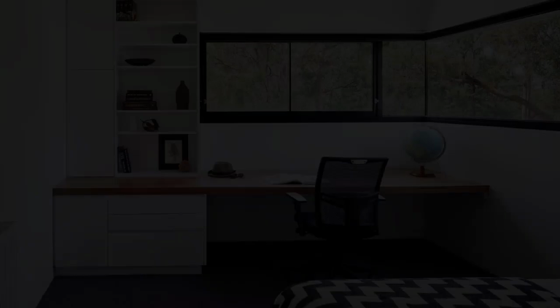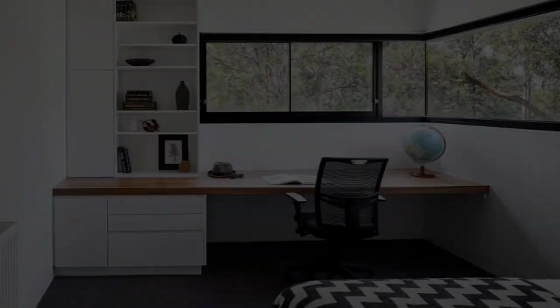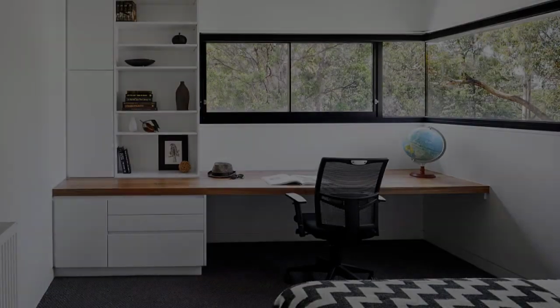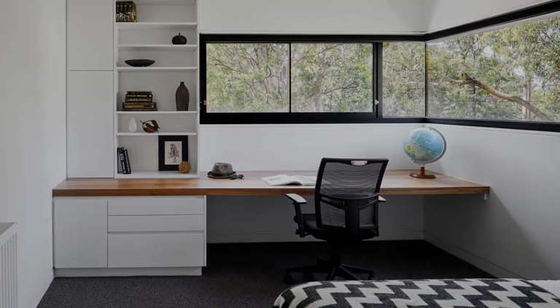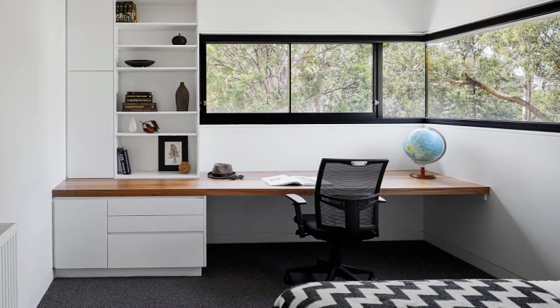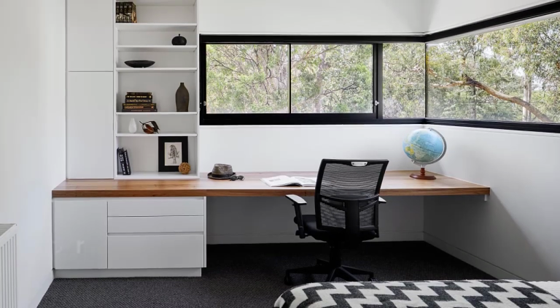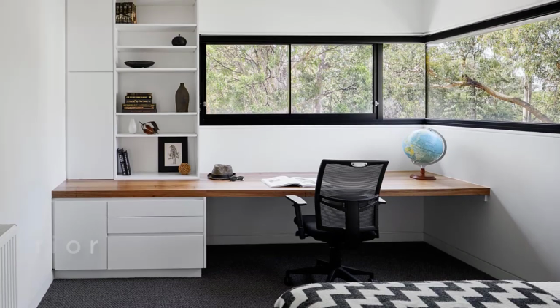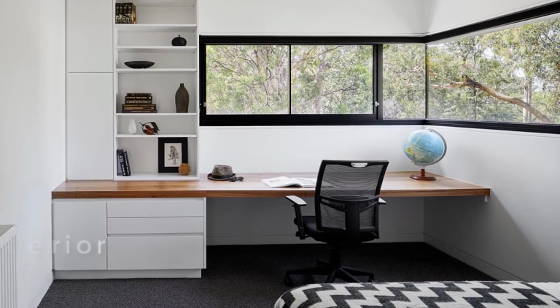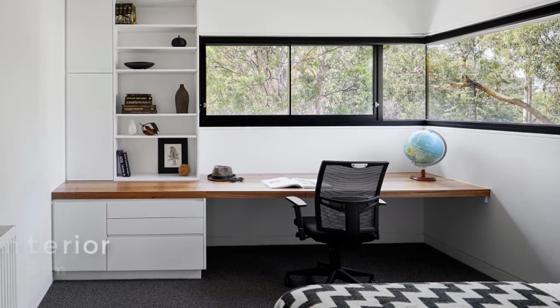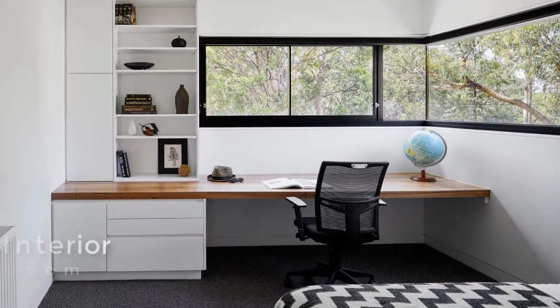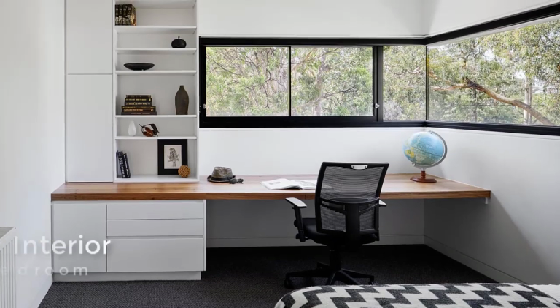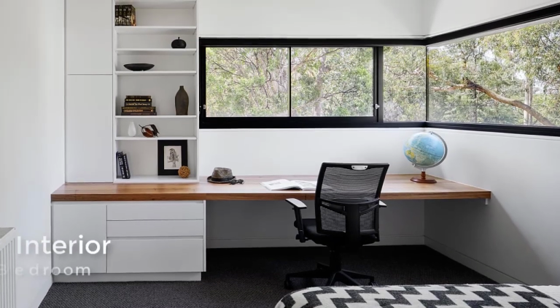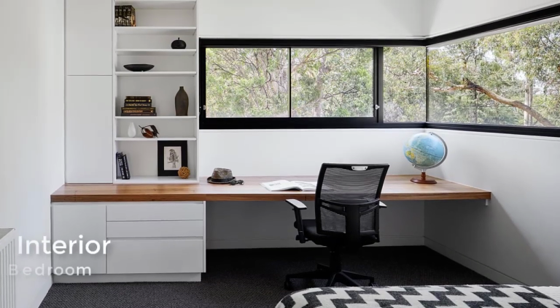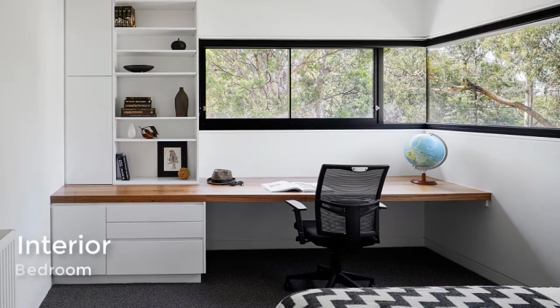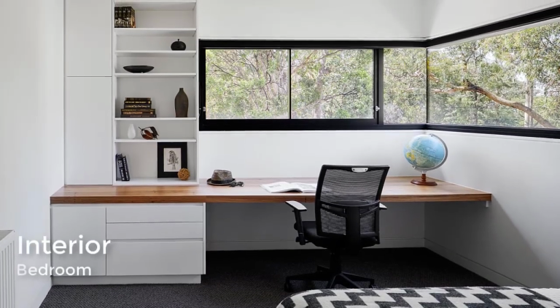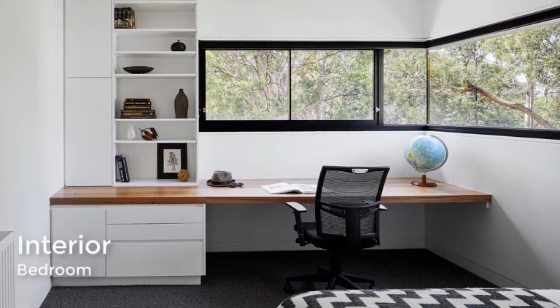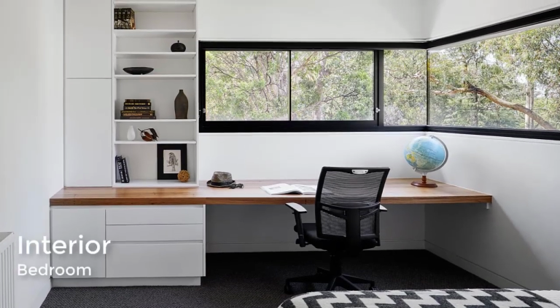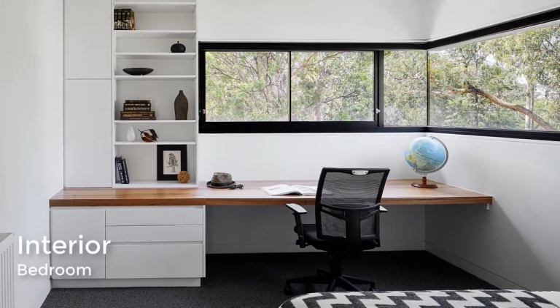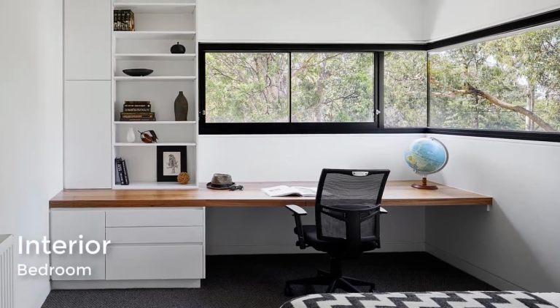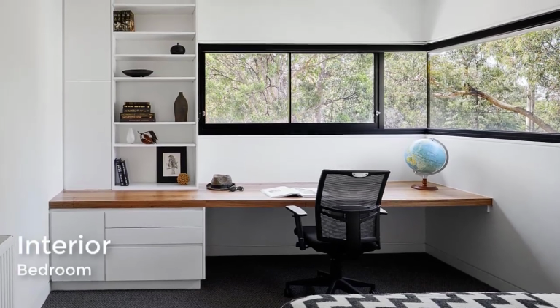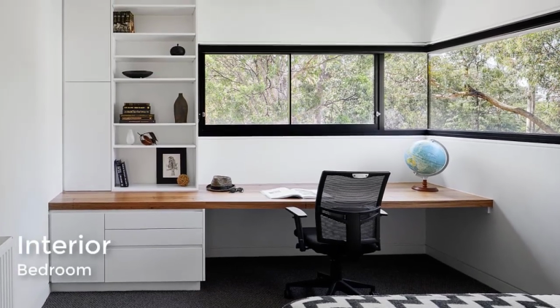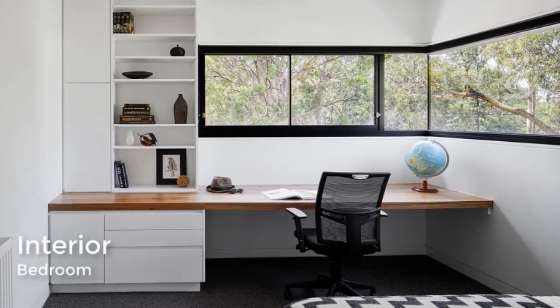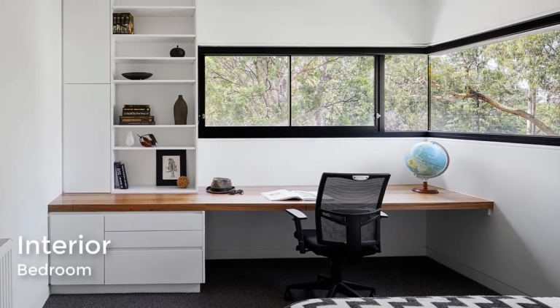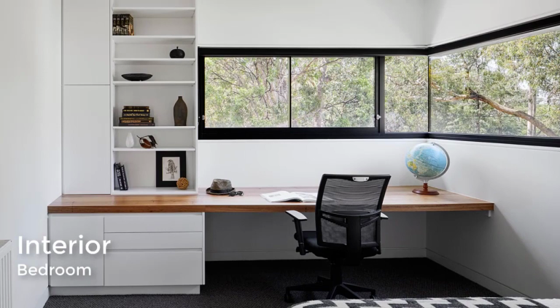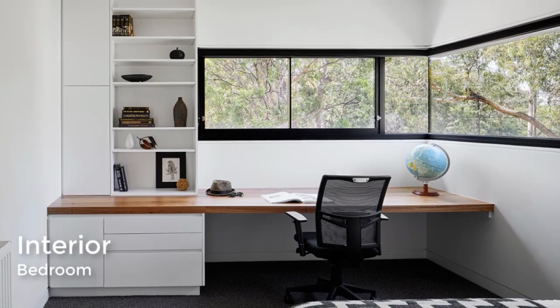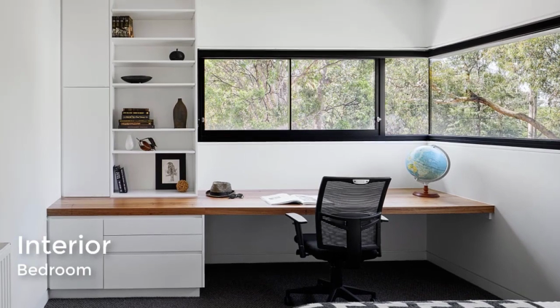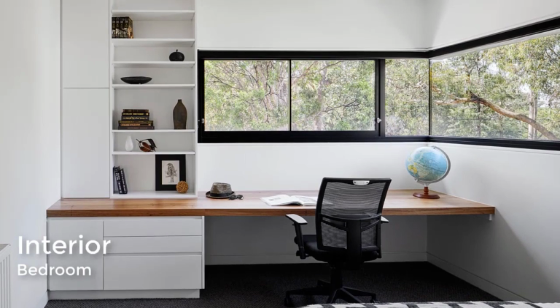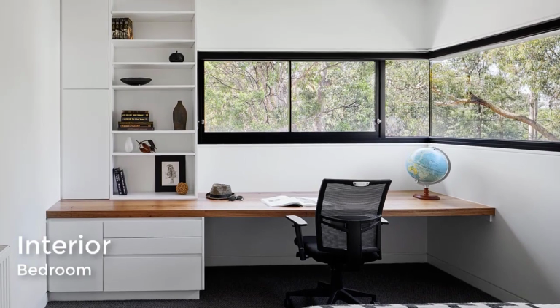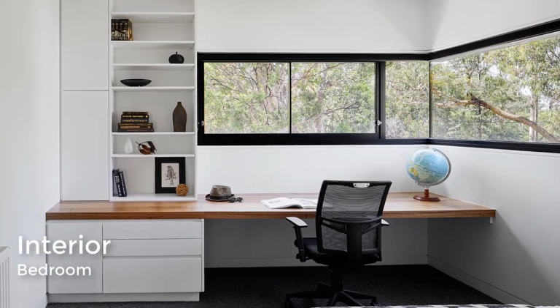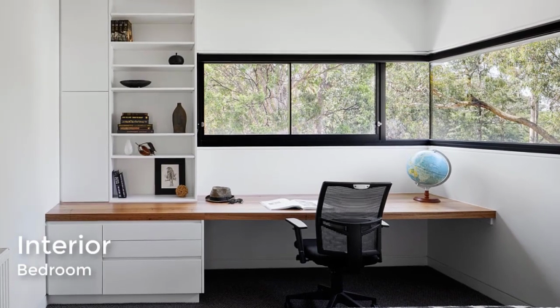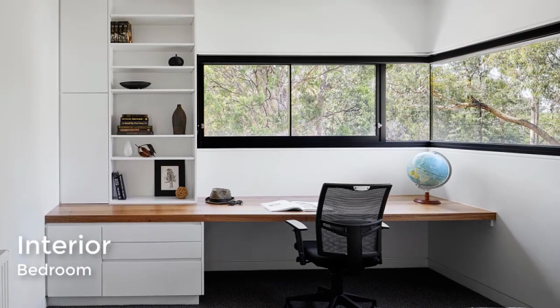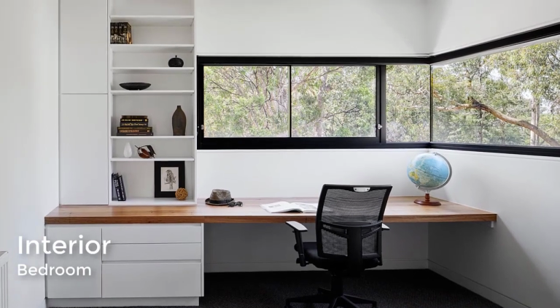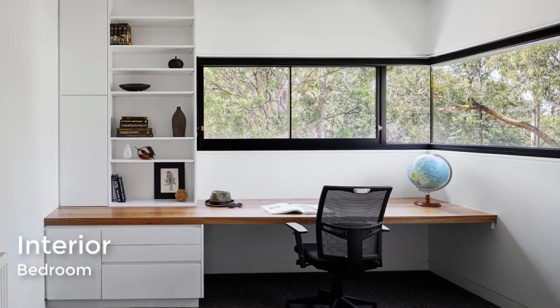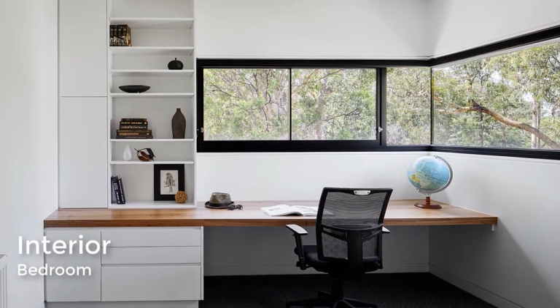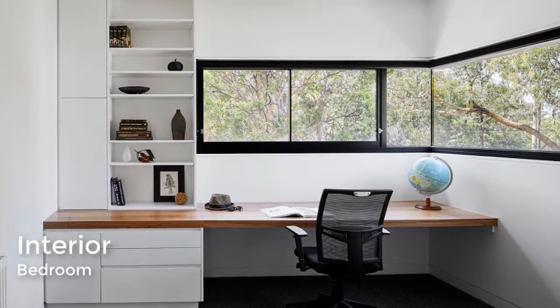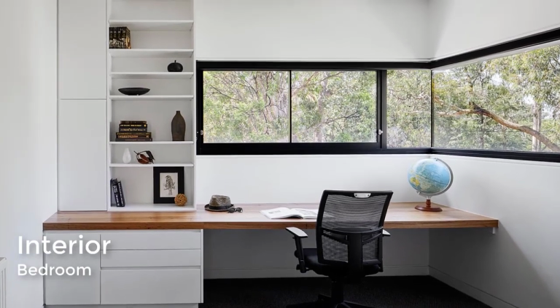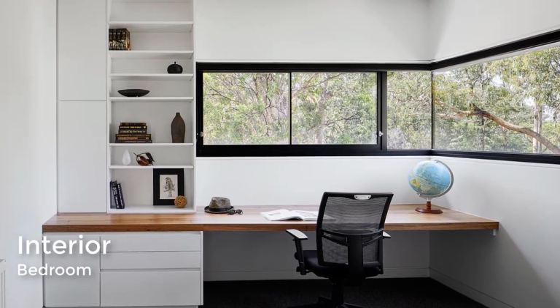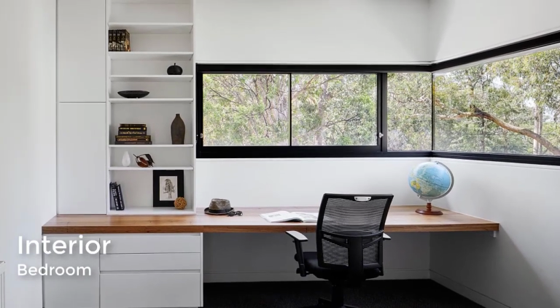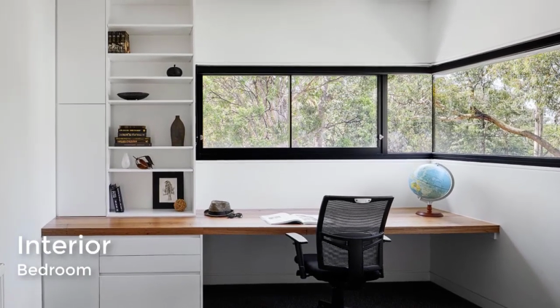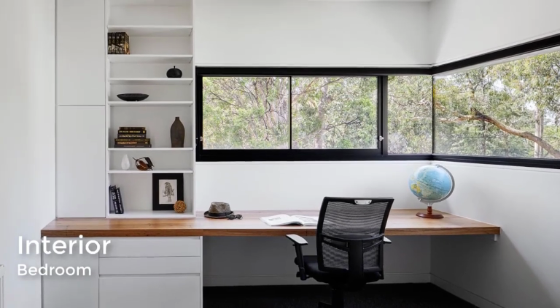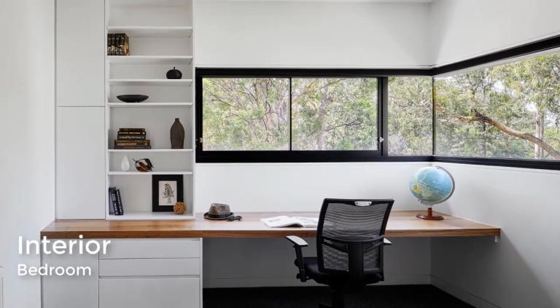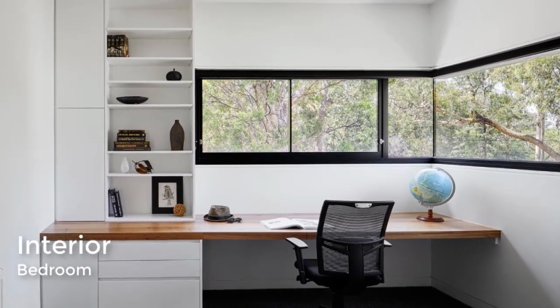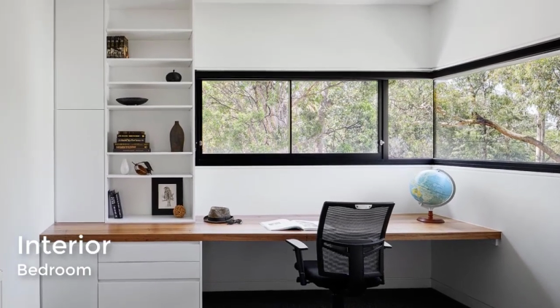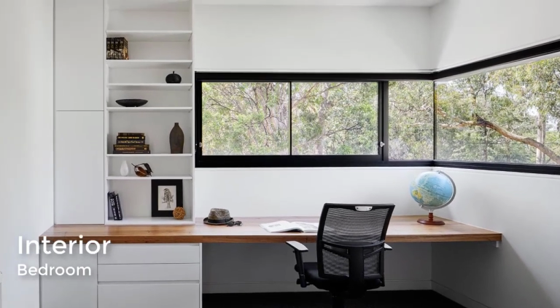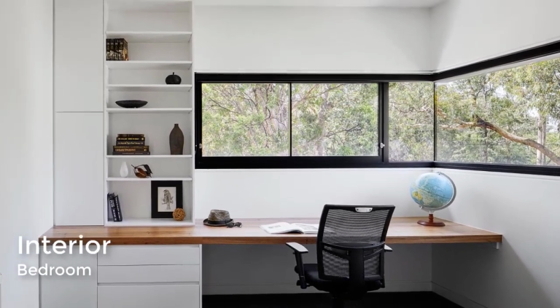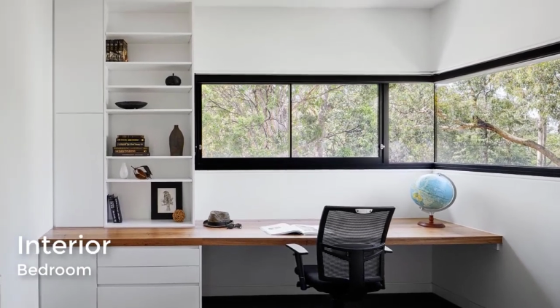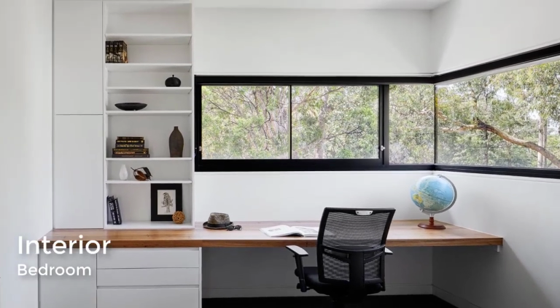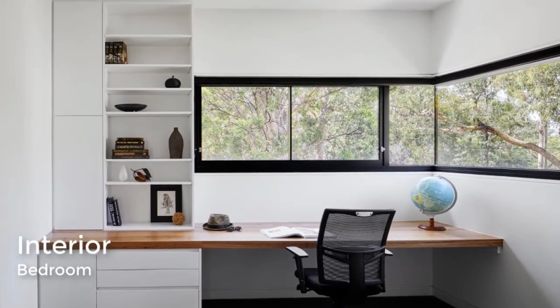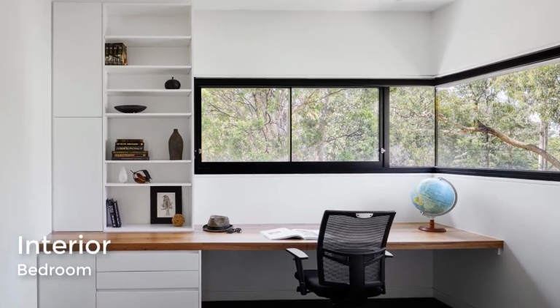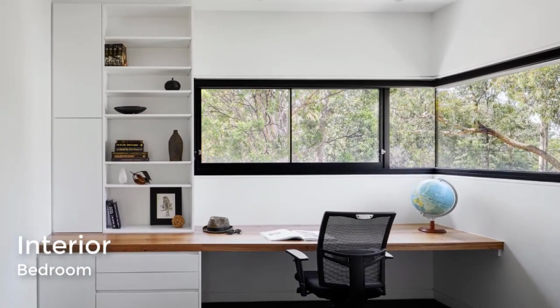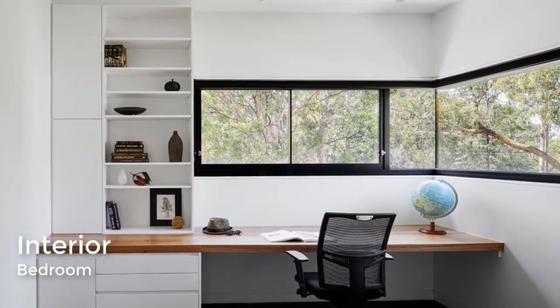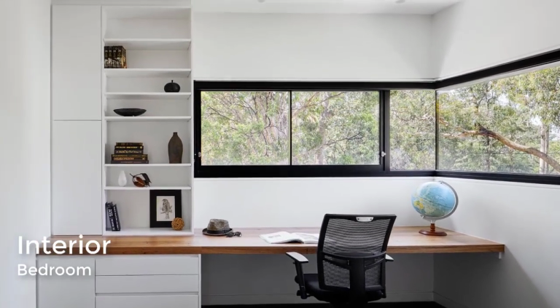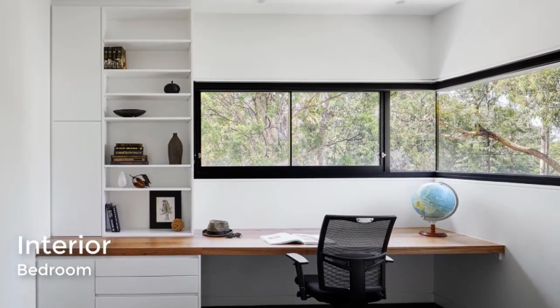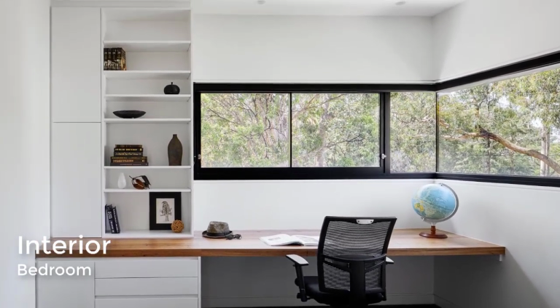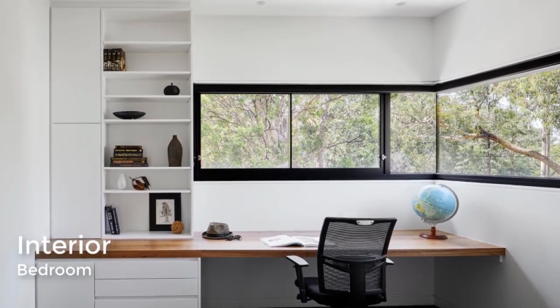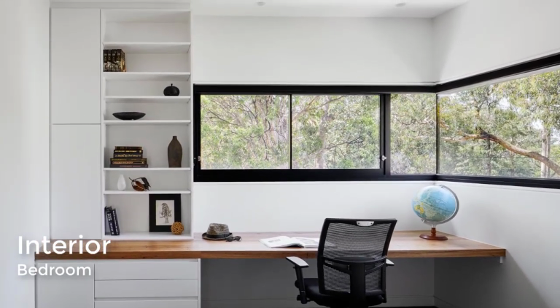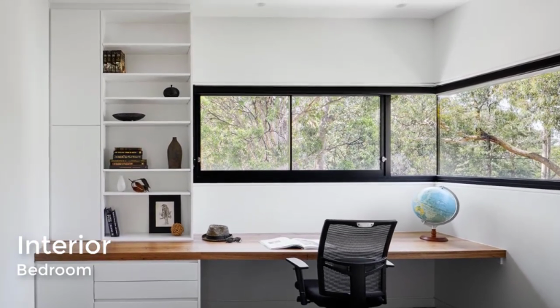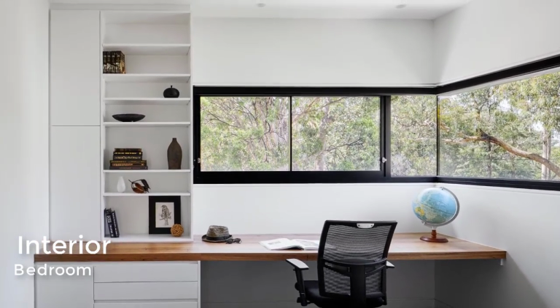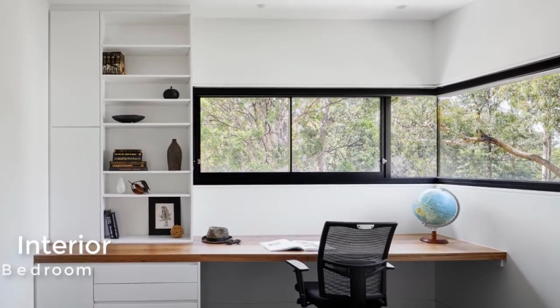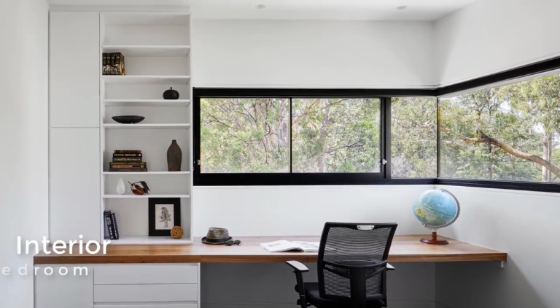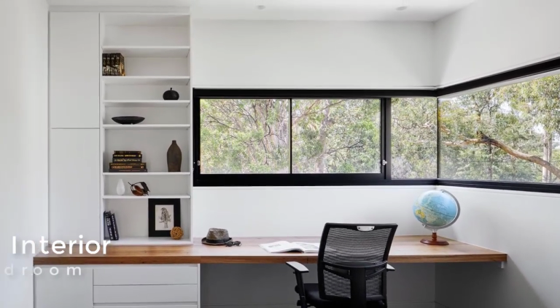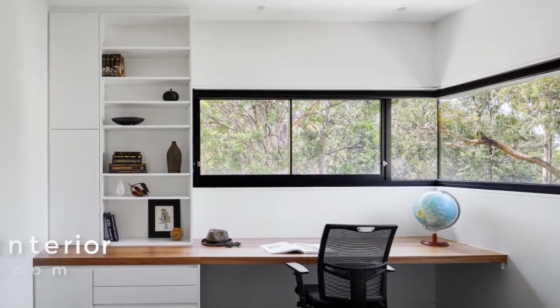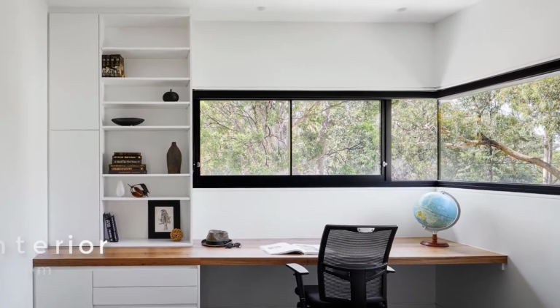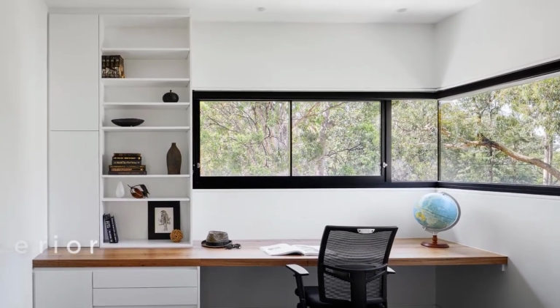In one of the bedrooms upstairs, there are wraparound windows and a built-in wood desk with drawers, cabinets, and shelving.